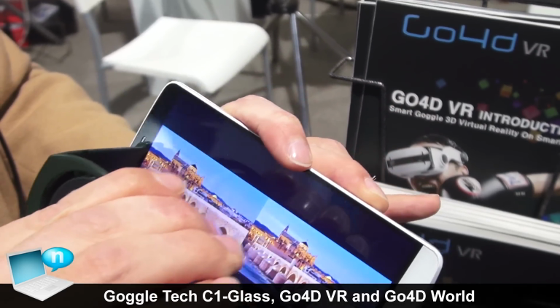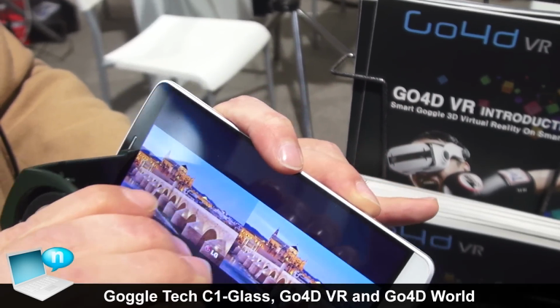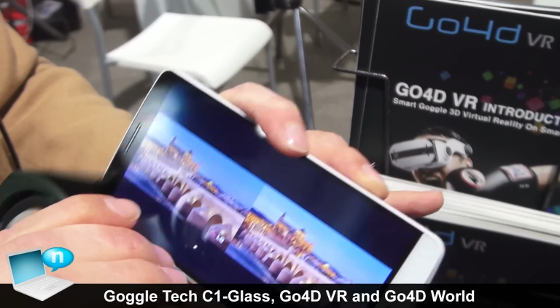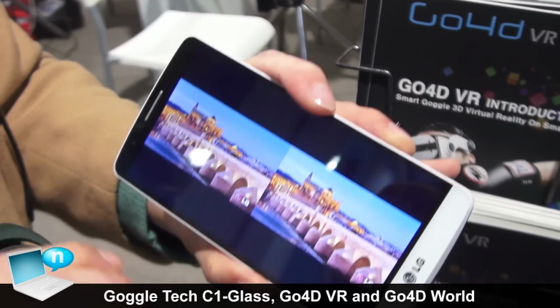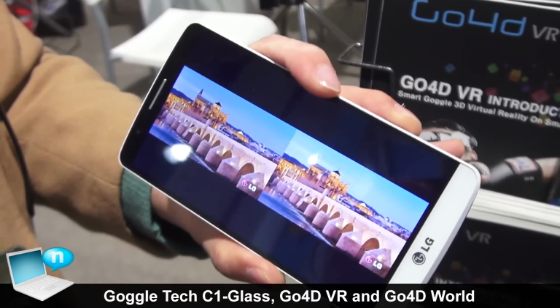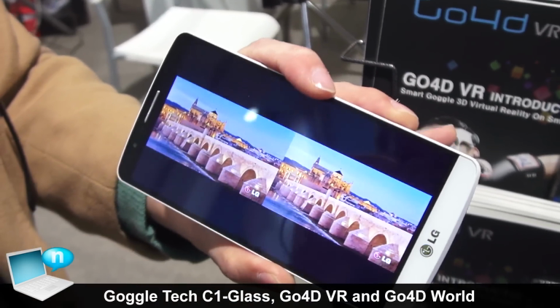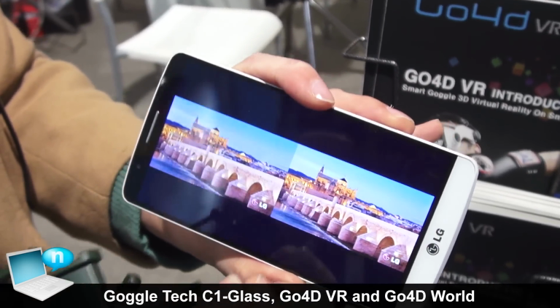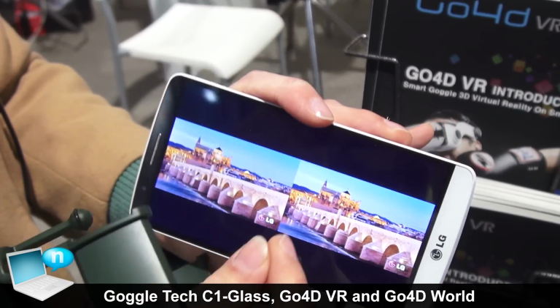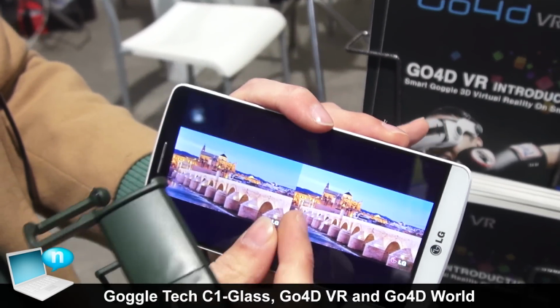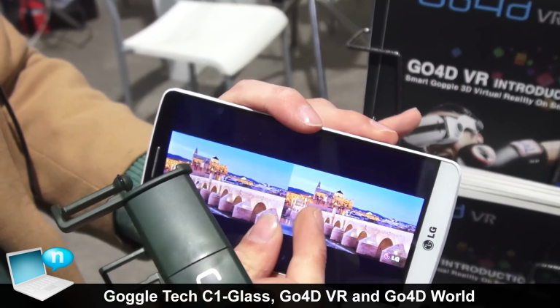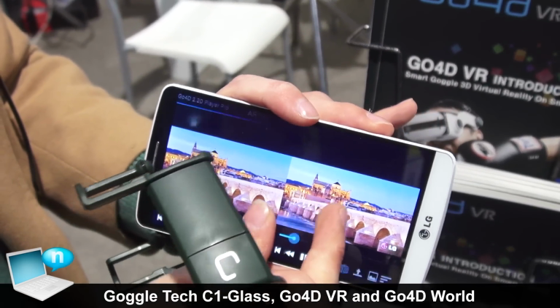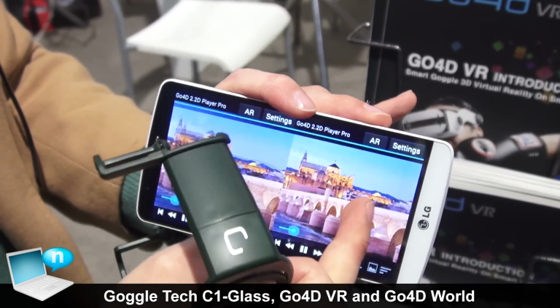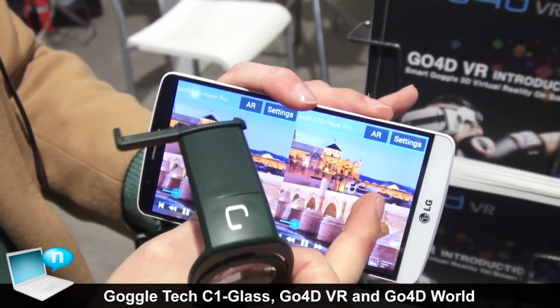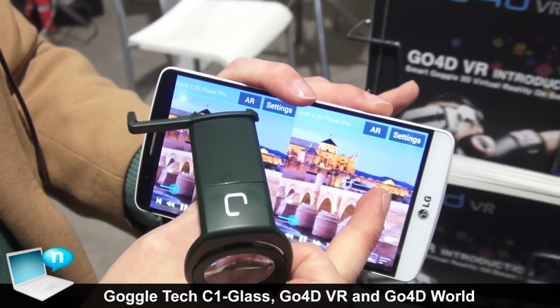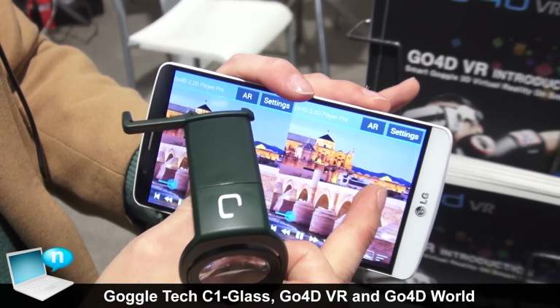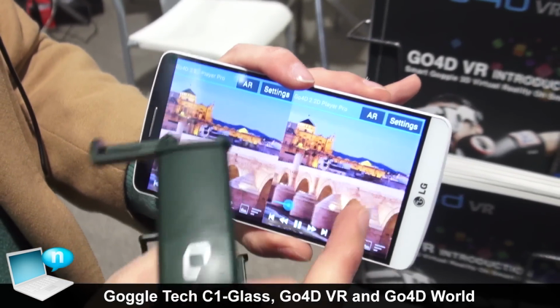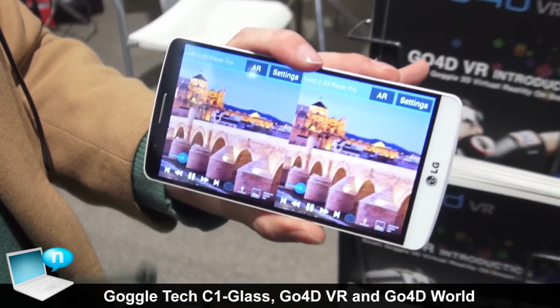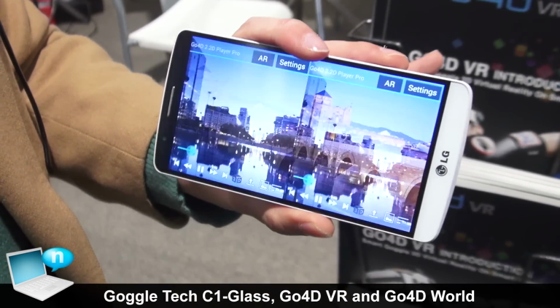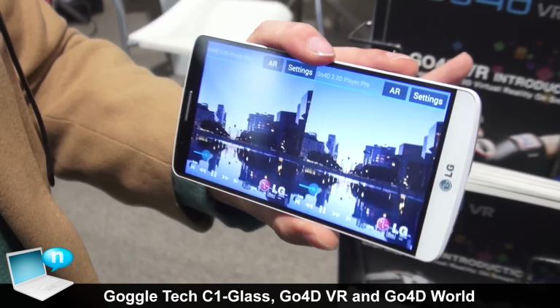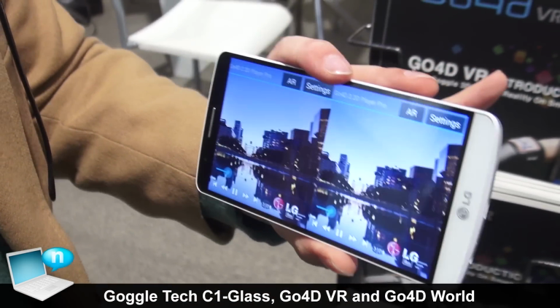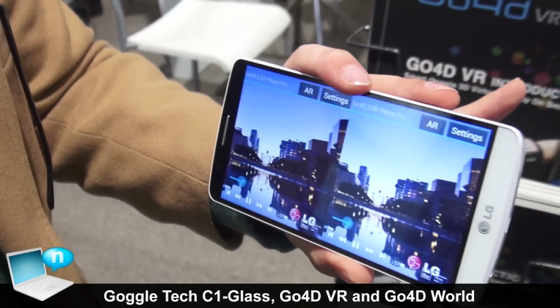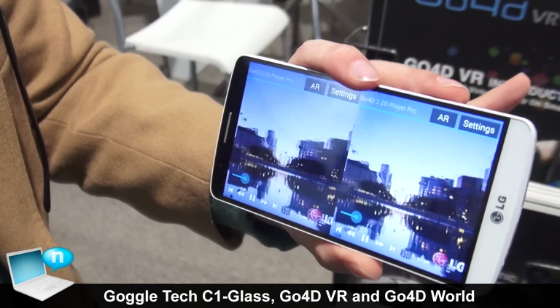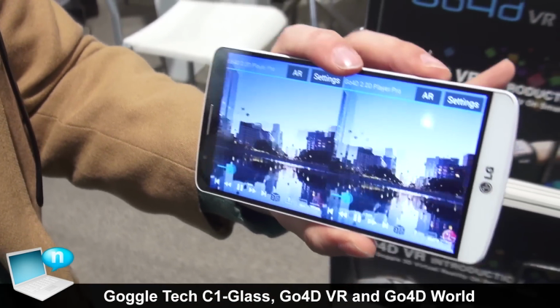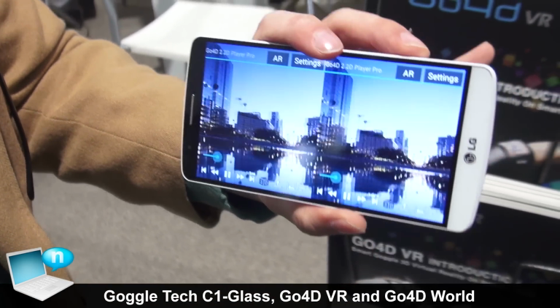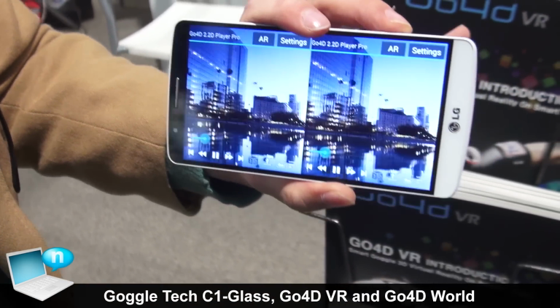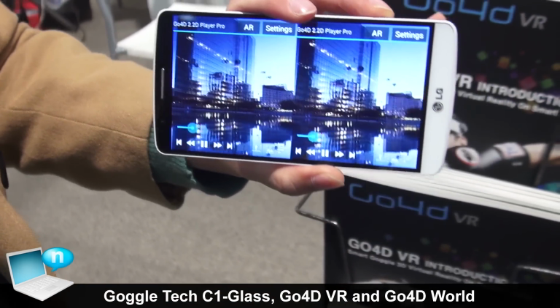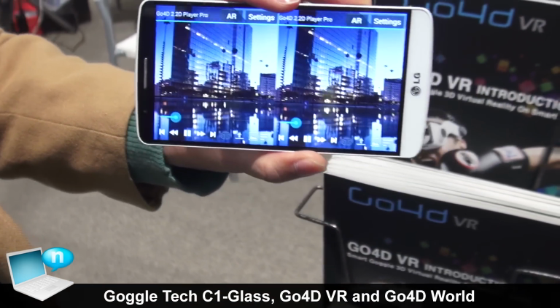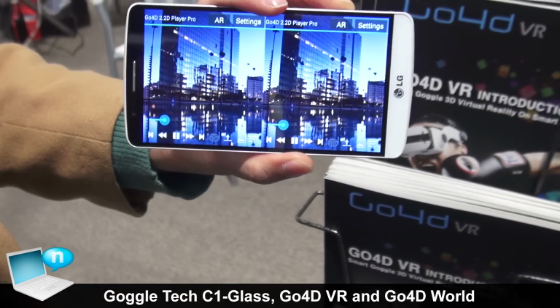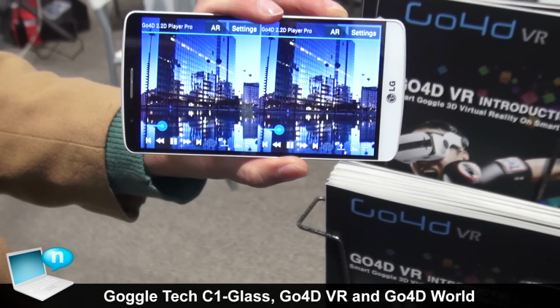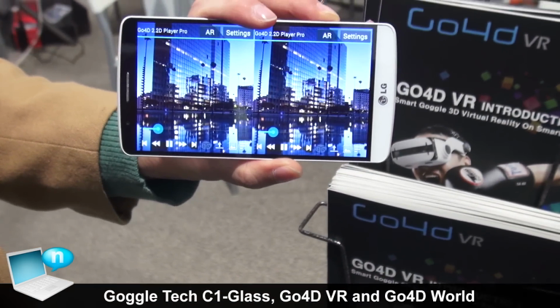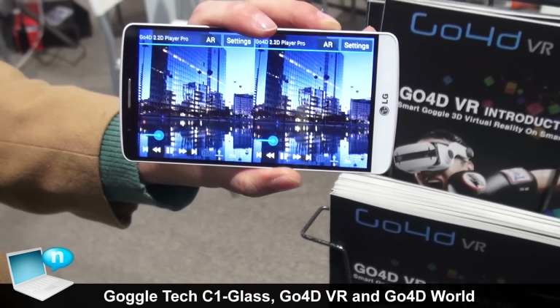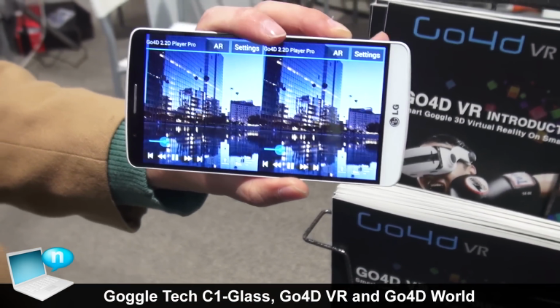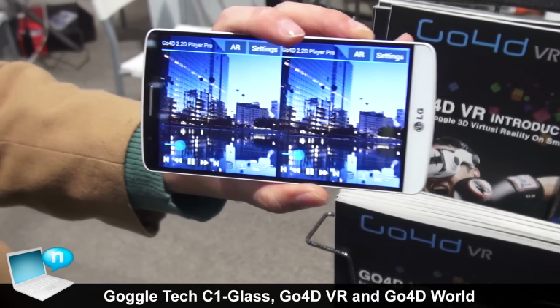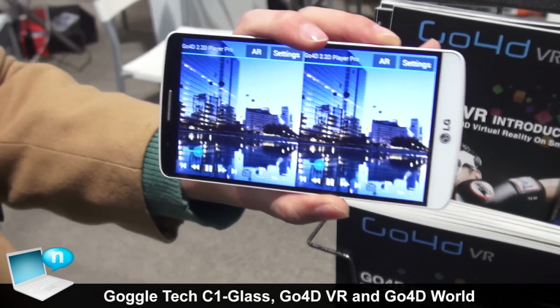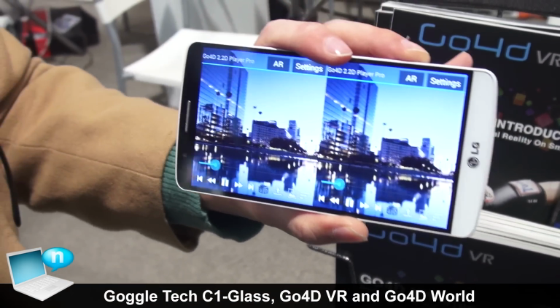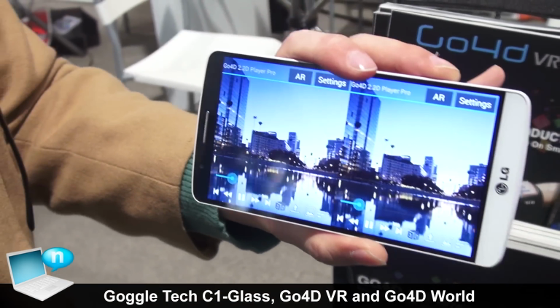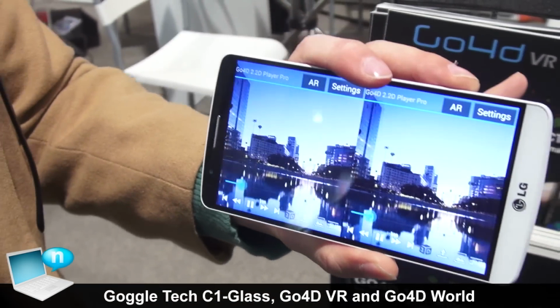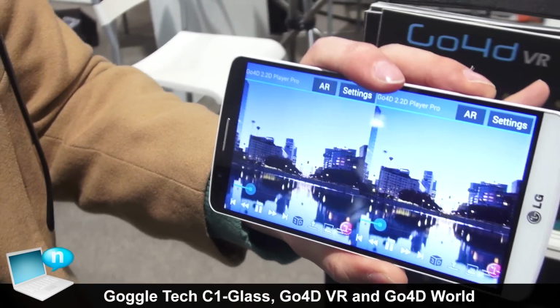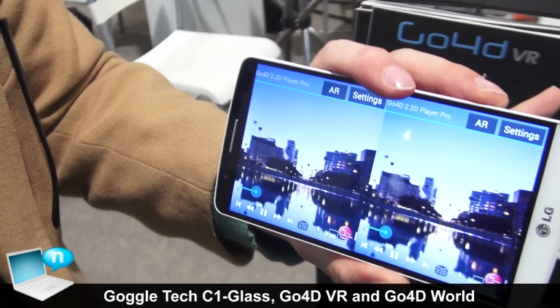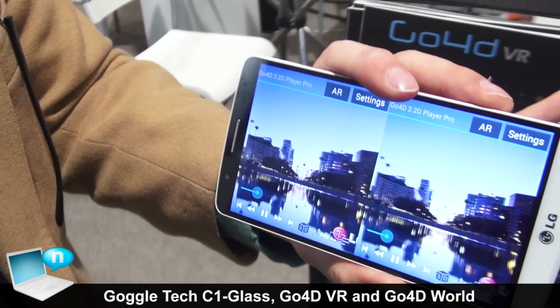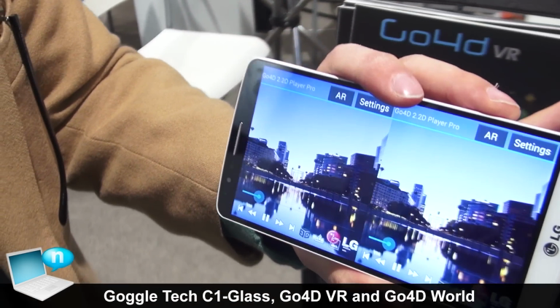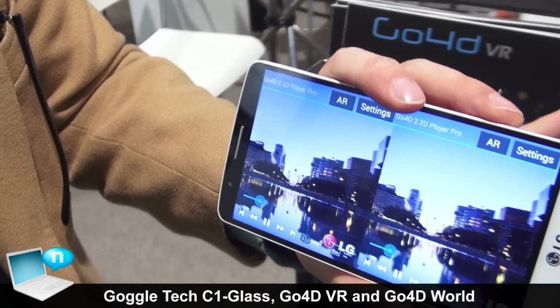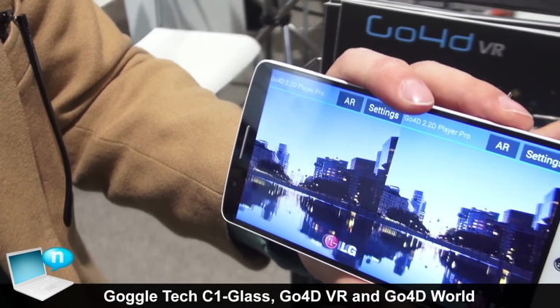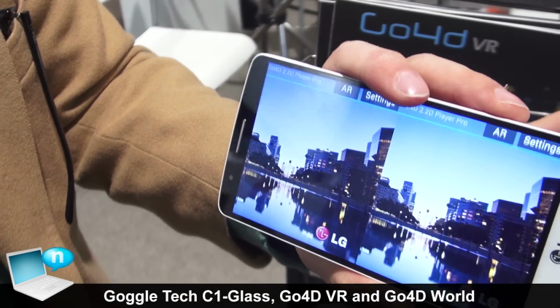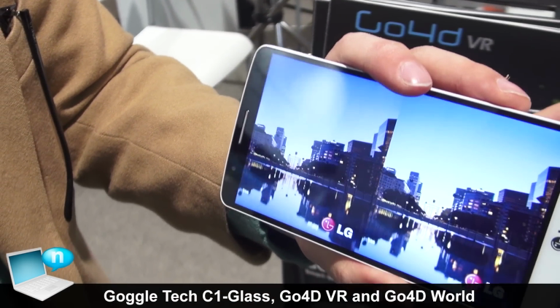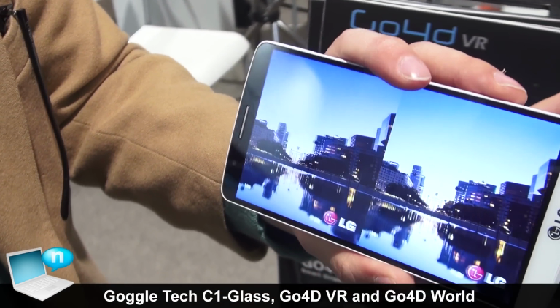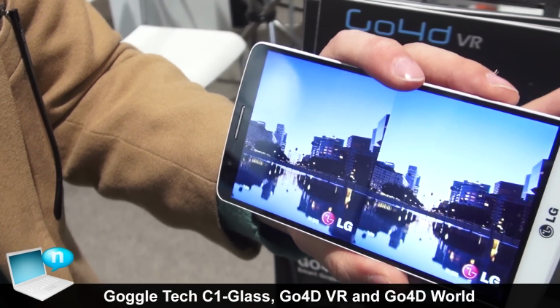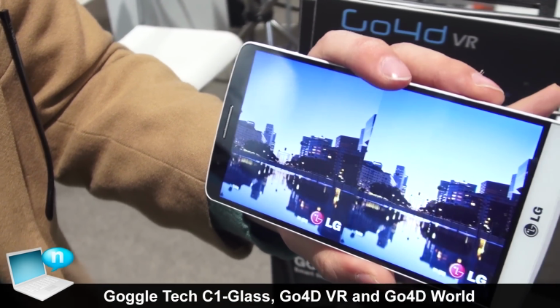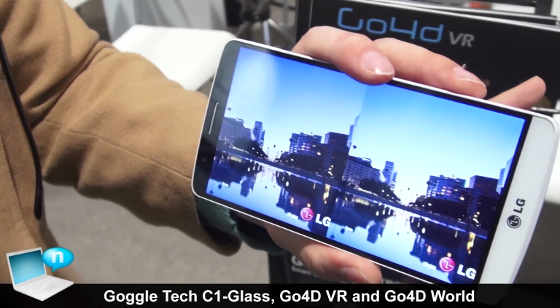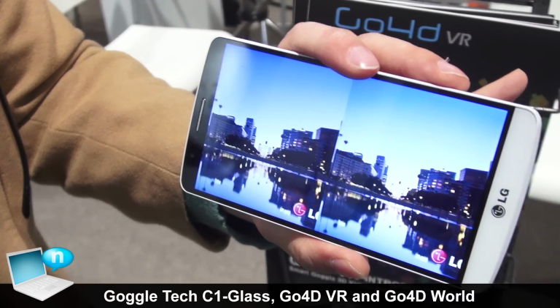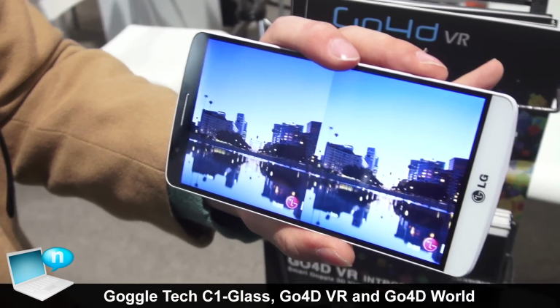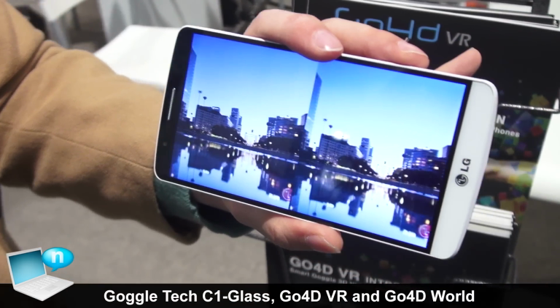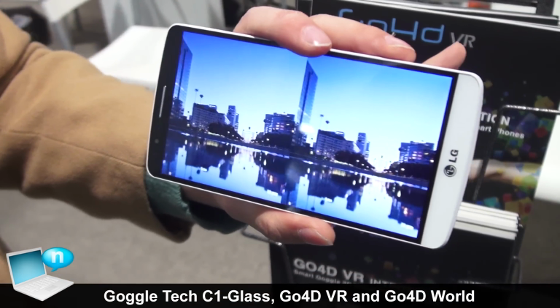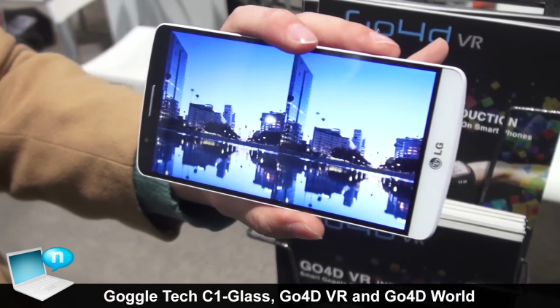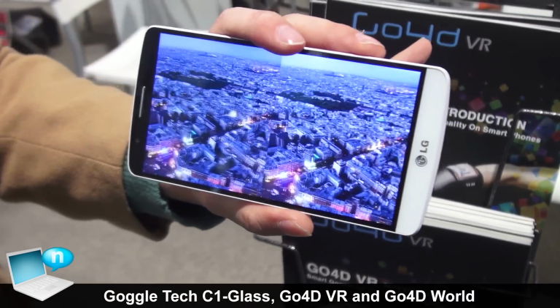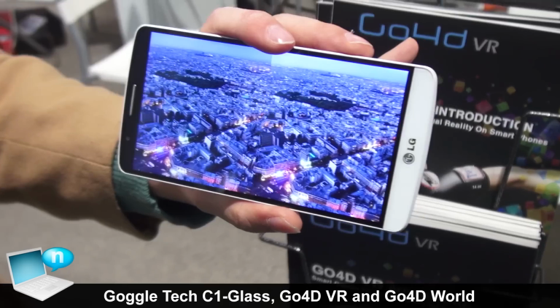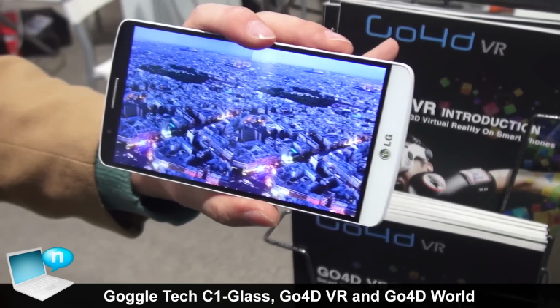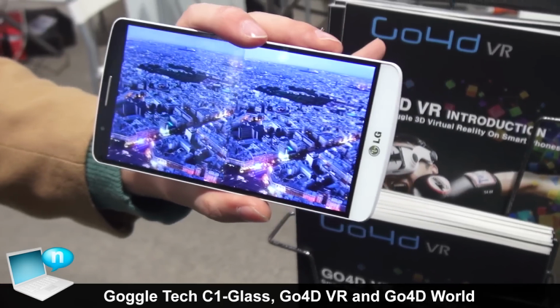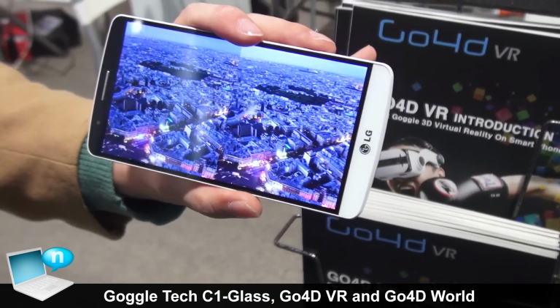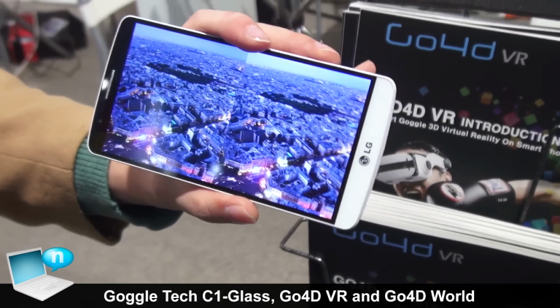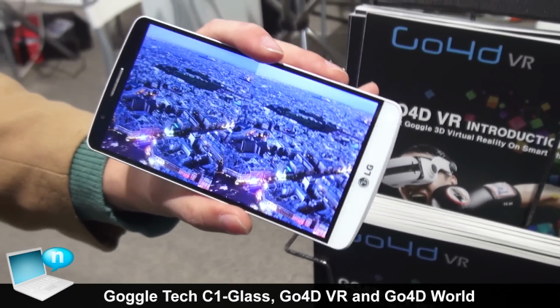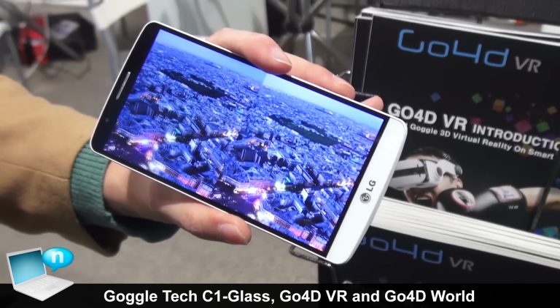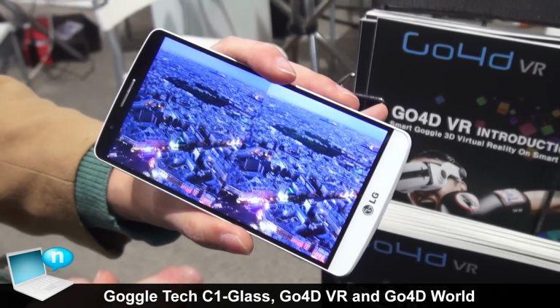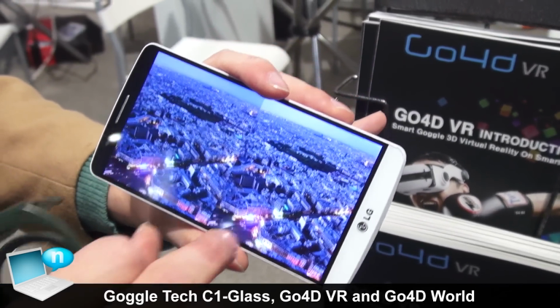Once we zoom in it enables our motion tracking, where you can actually look around and get a really good view of the video that you are checking out.